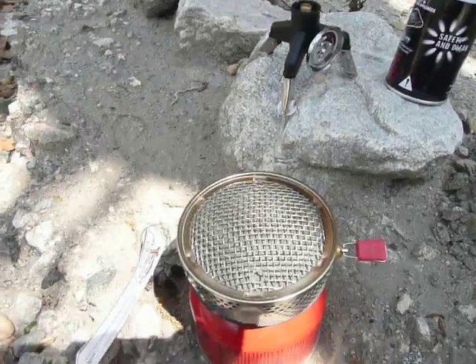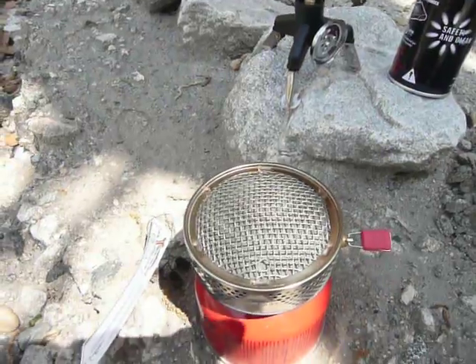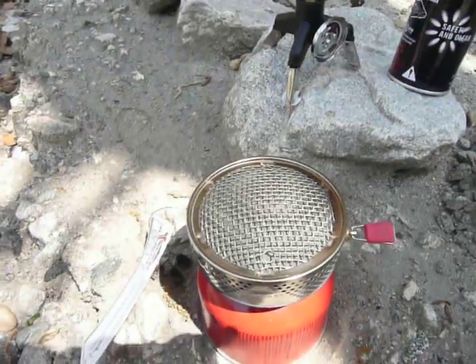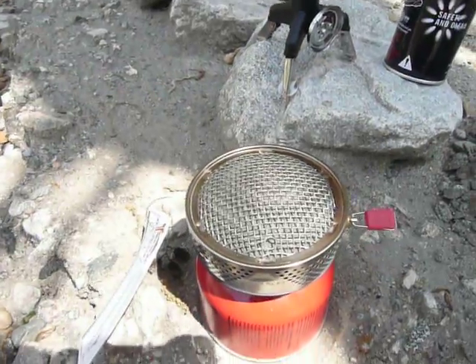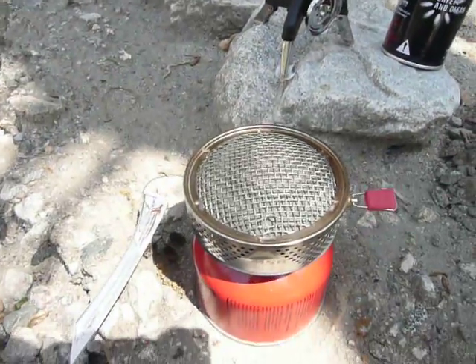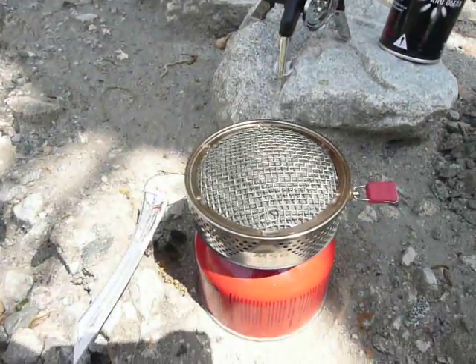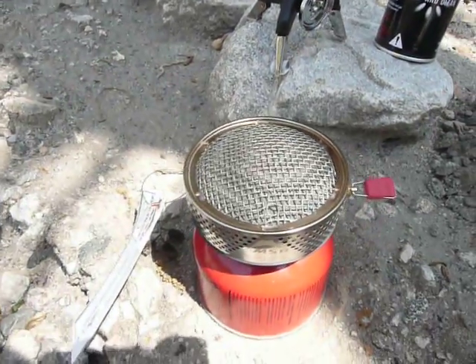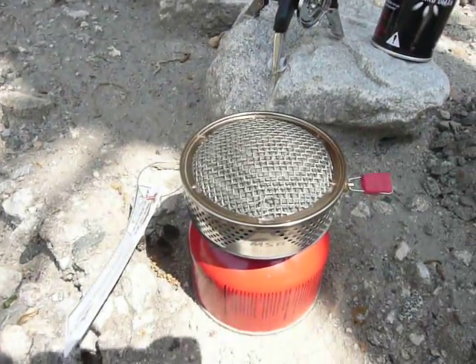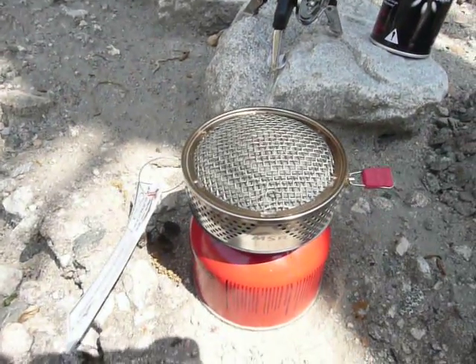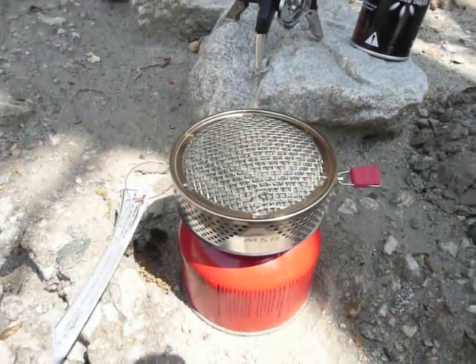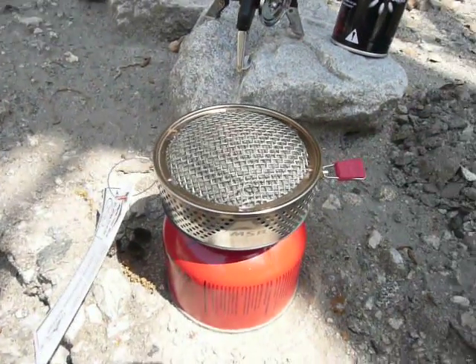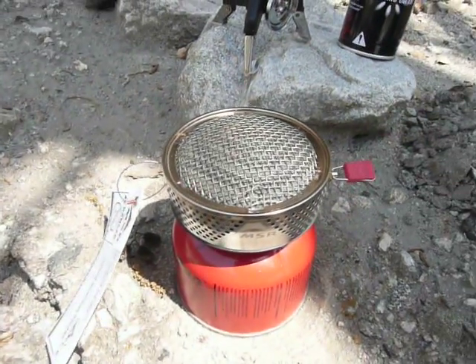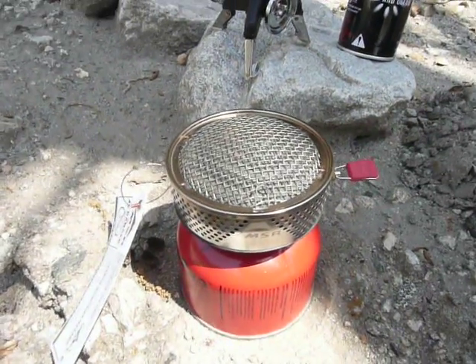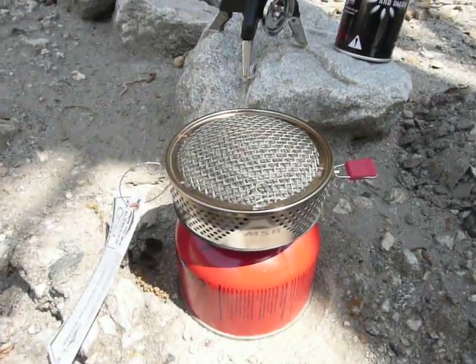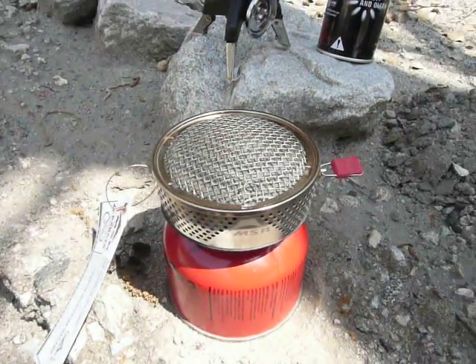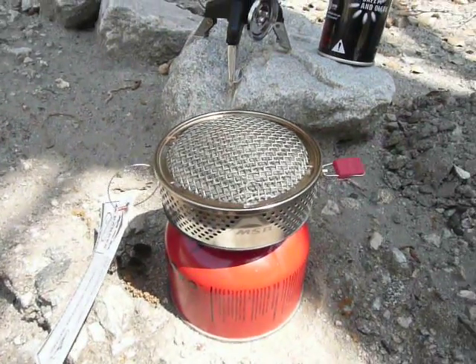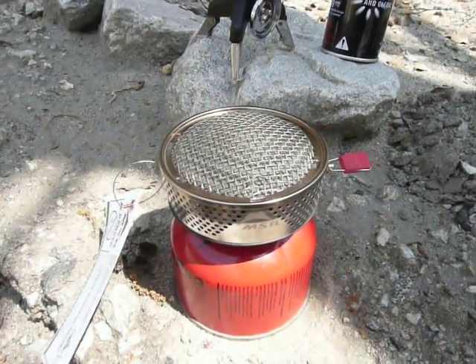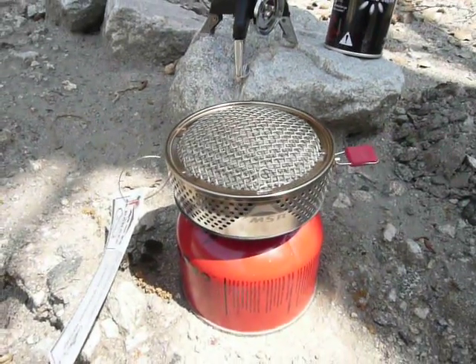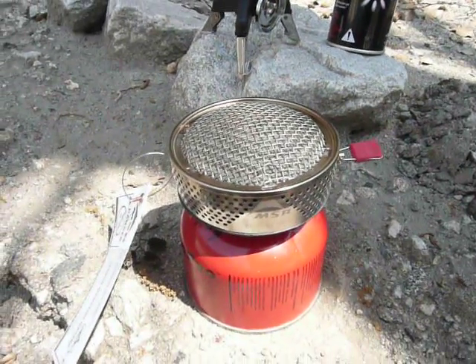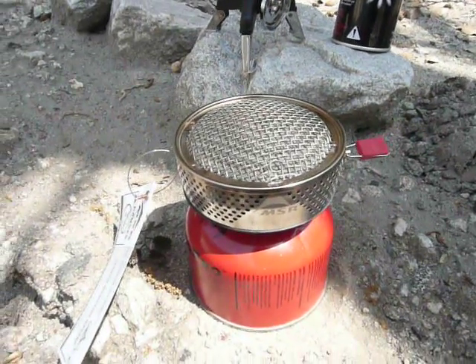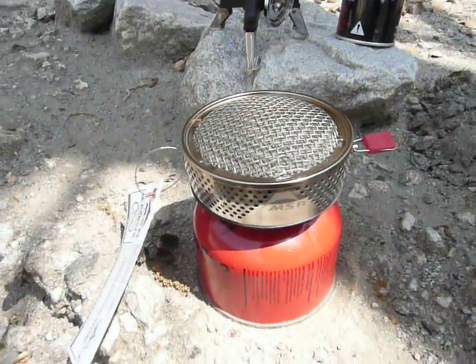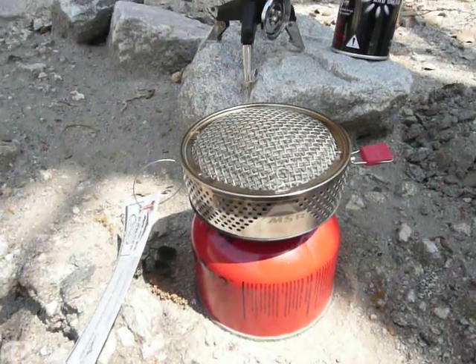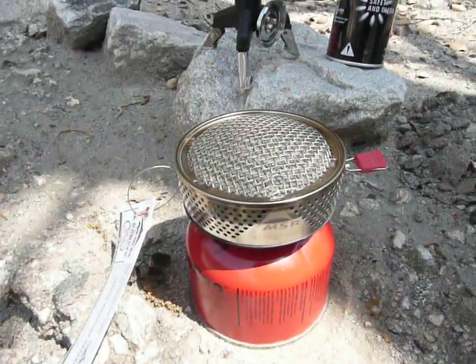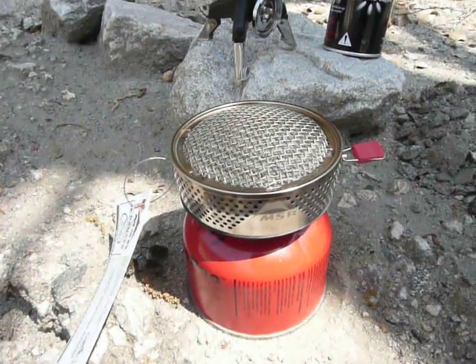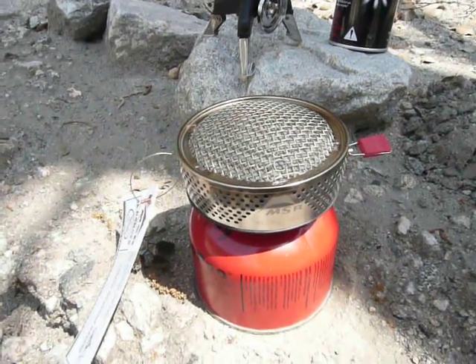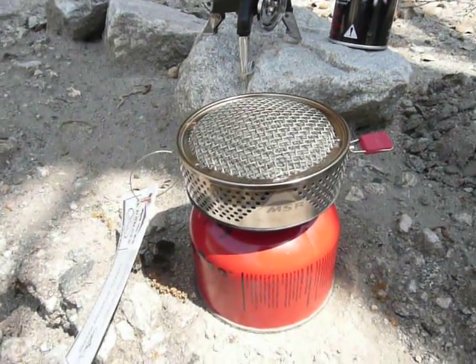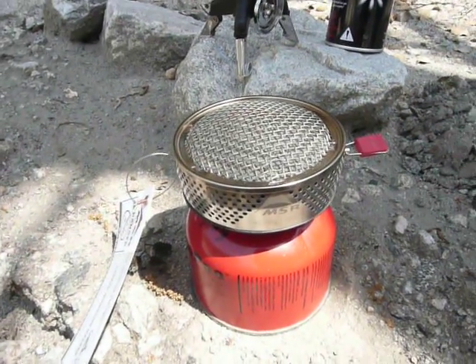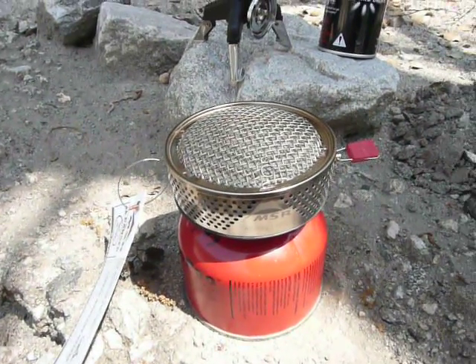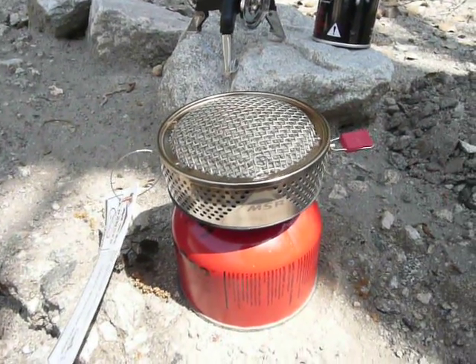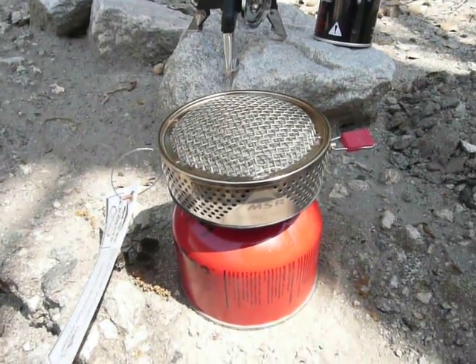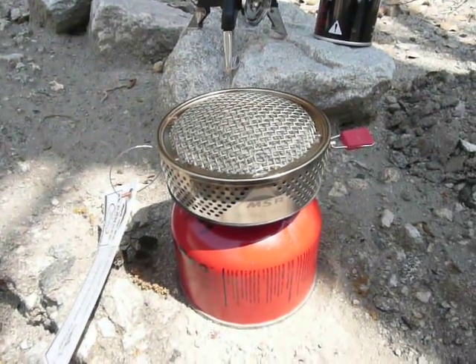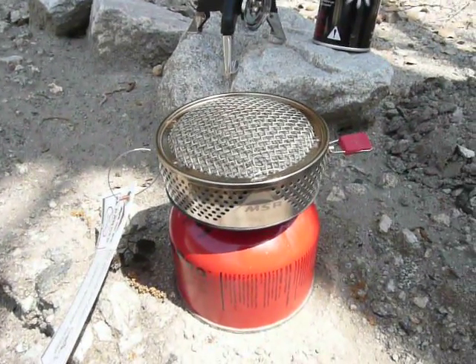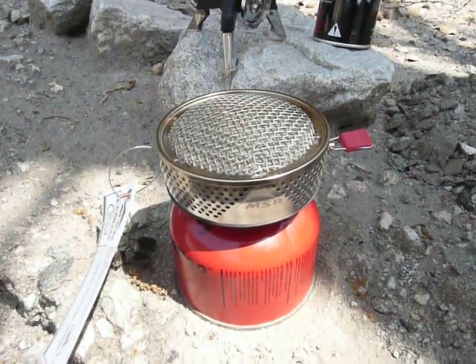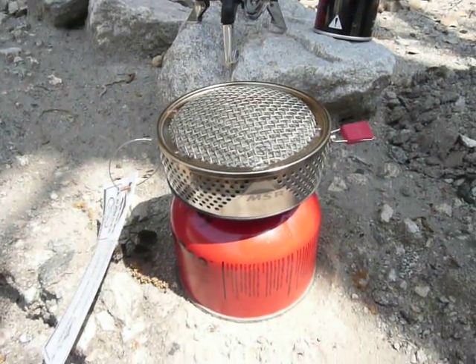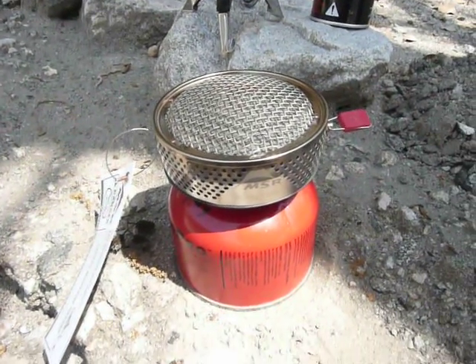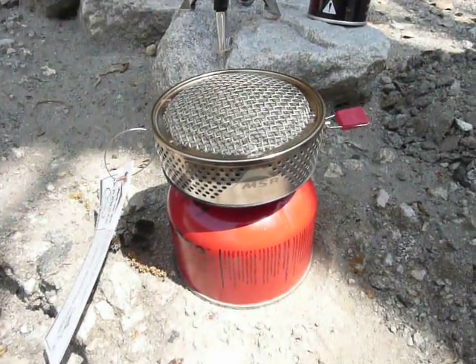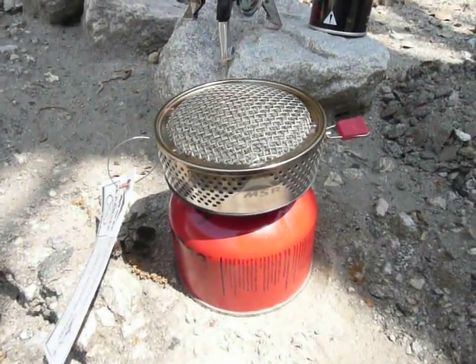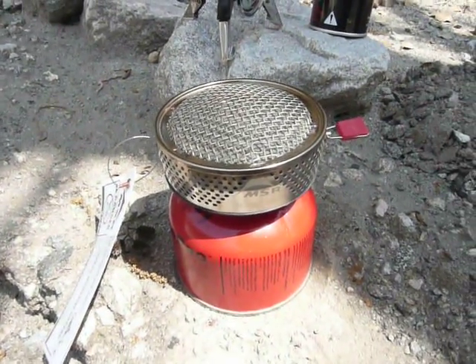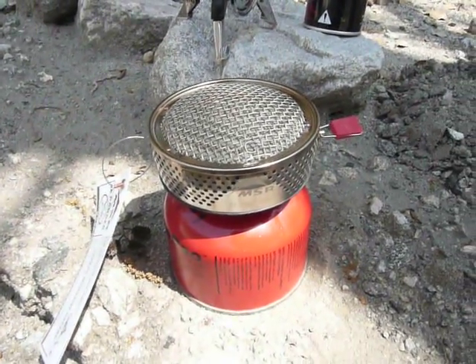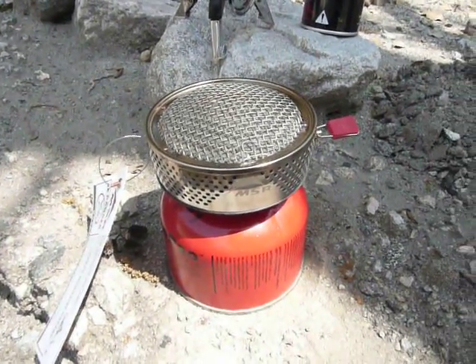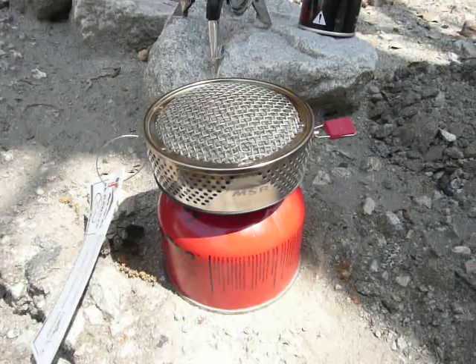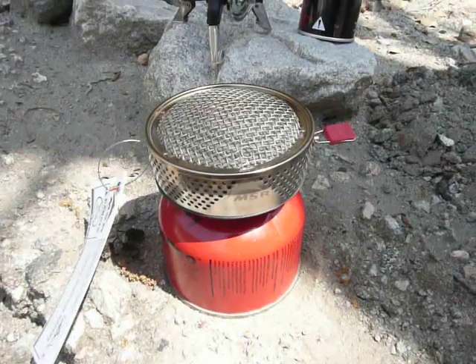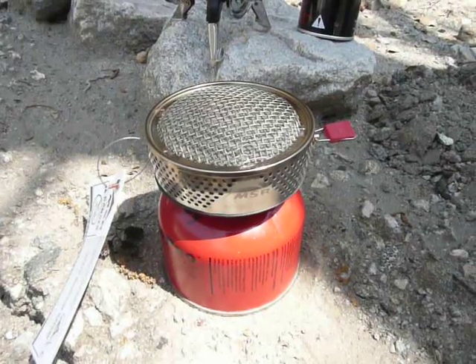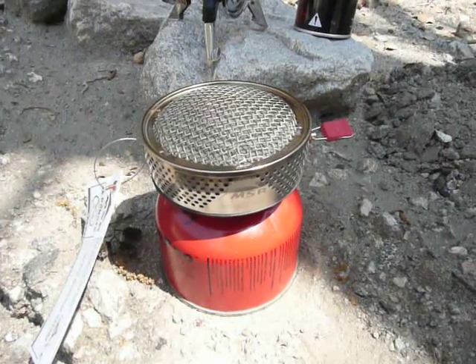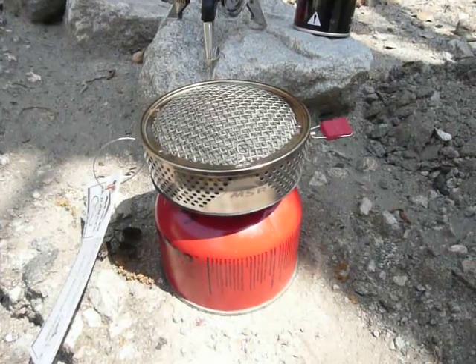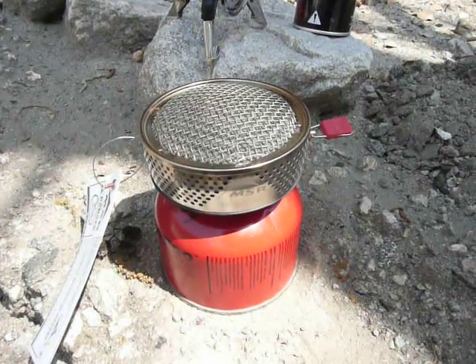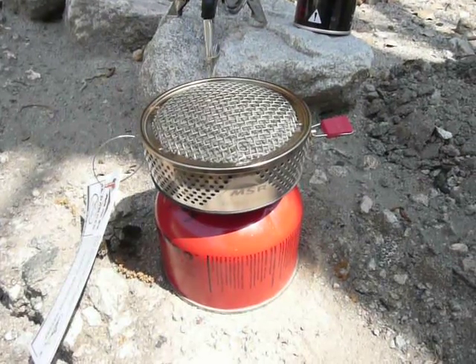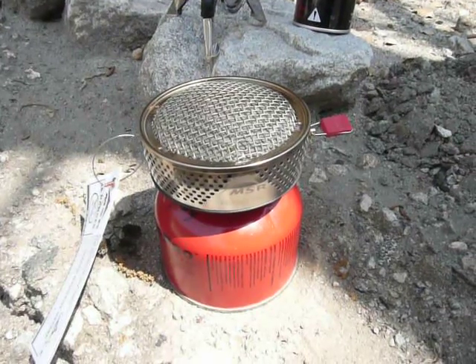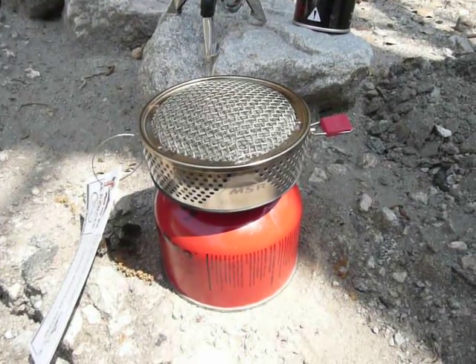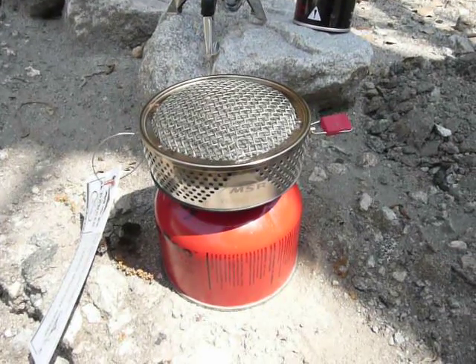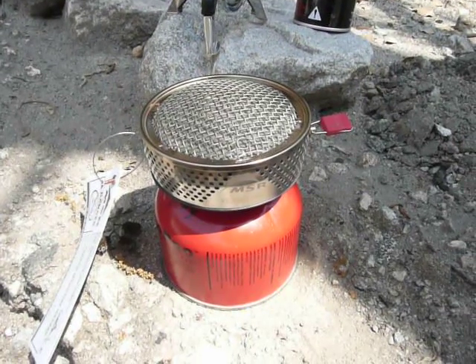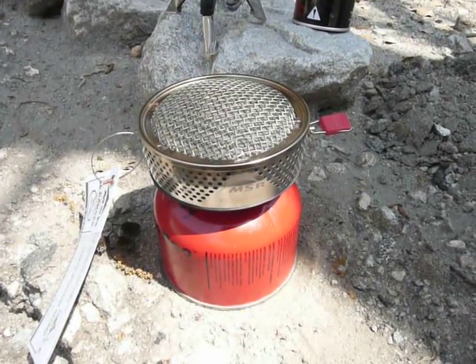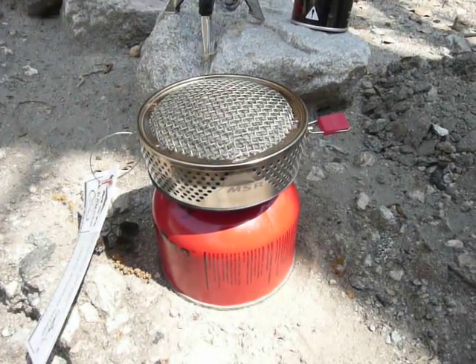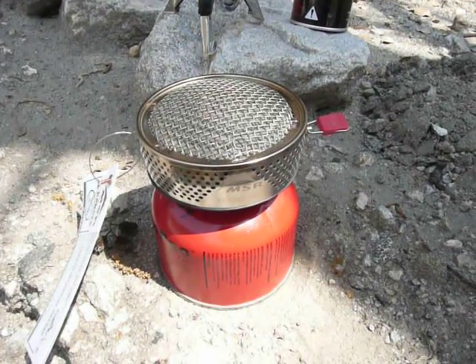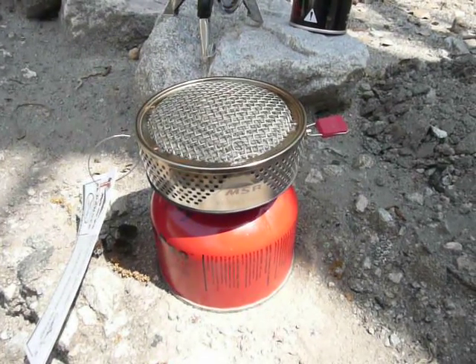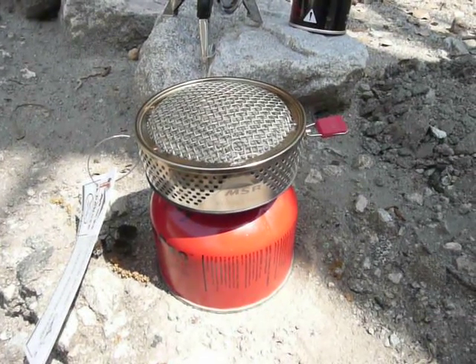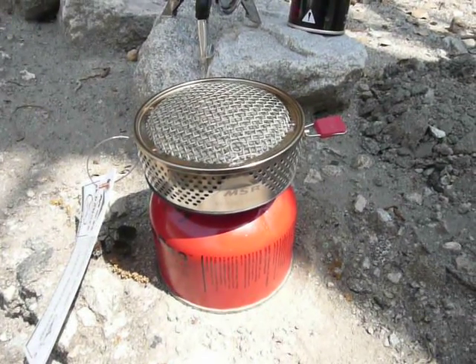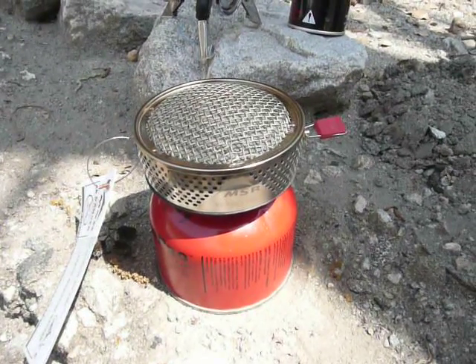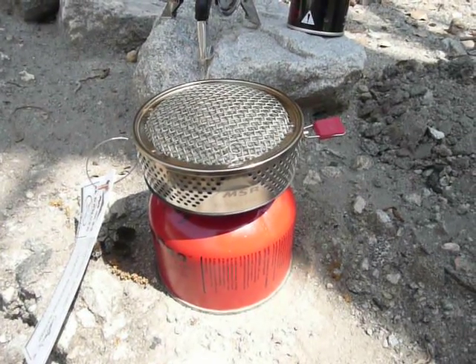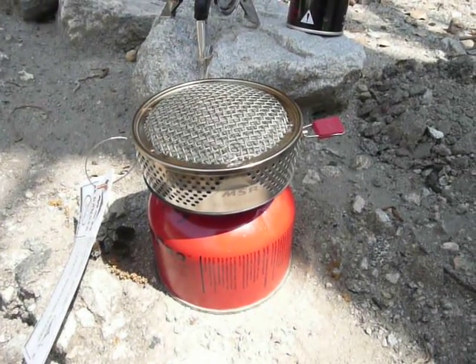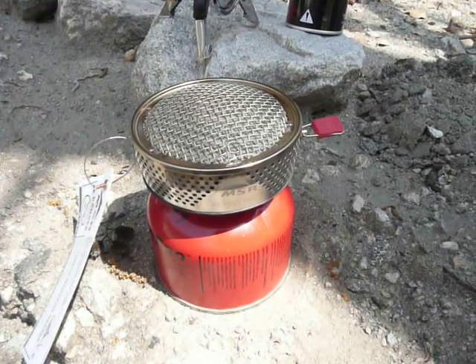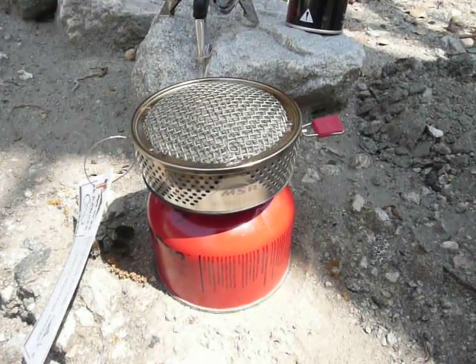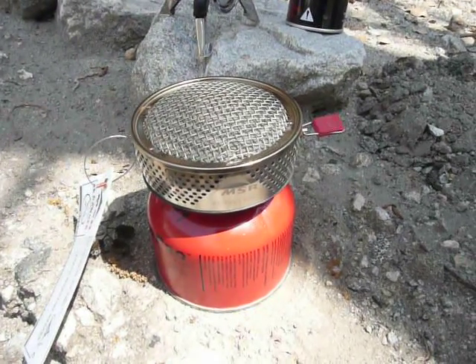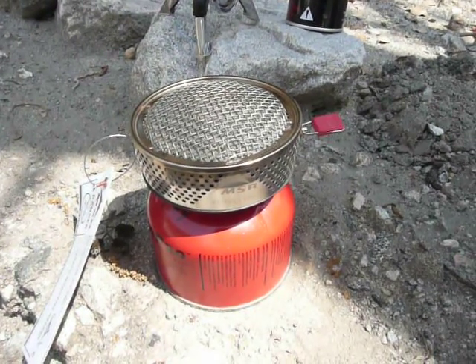Could it be that the ability to simmer is affected by use of that type of canister that I've been testing my stoves with?